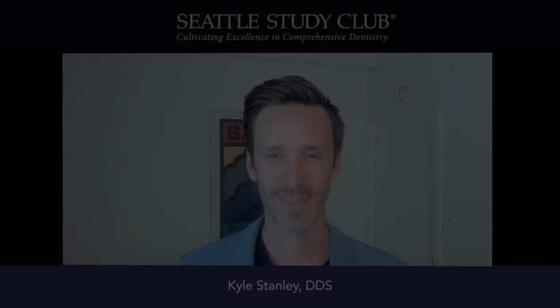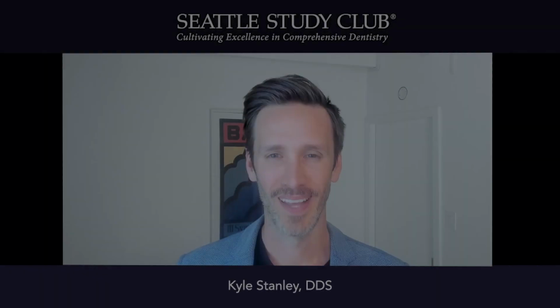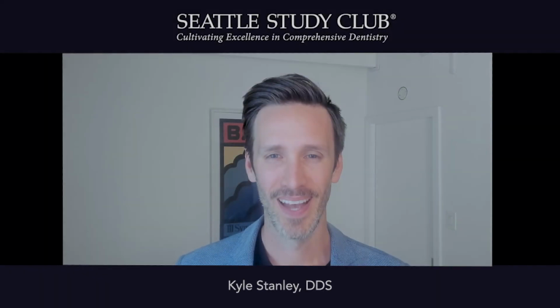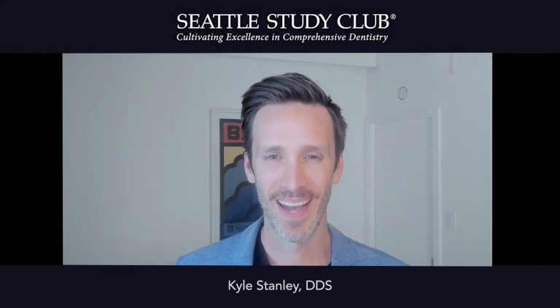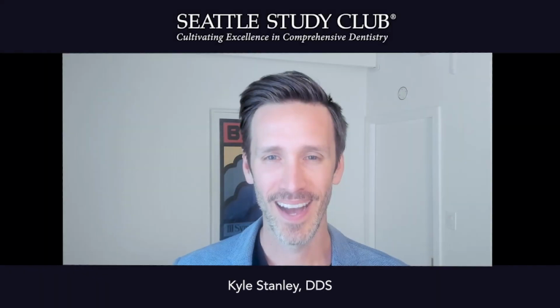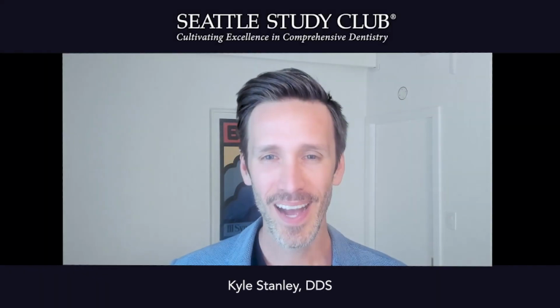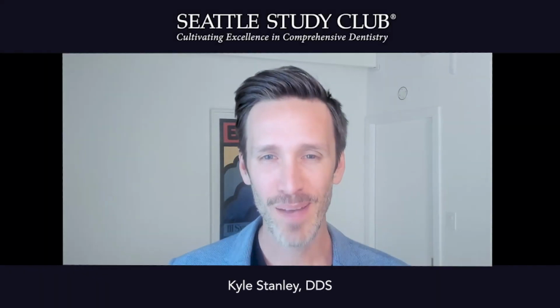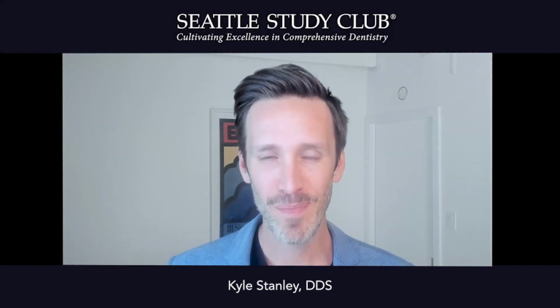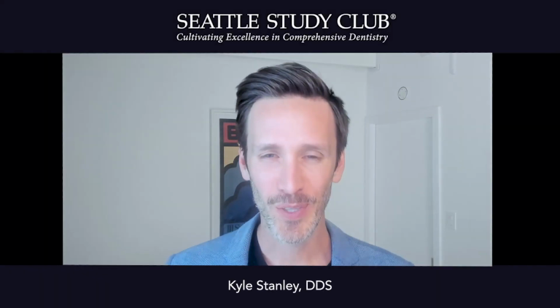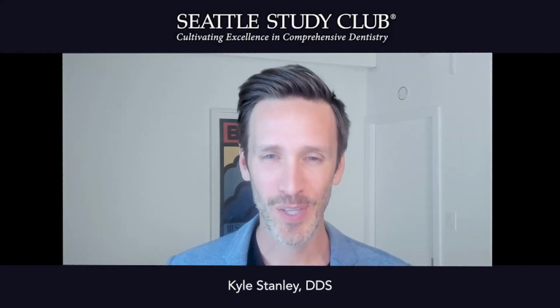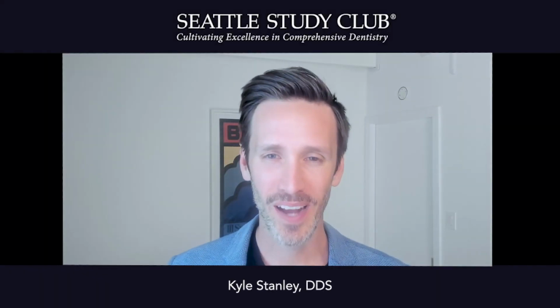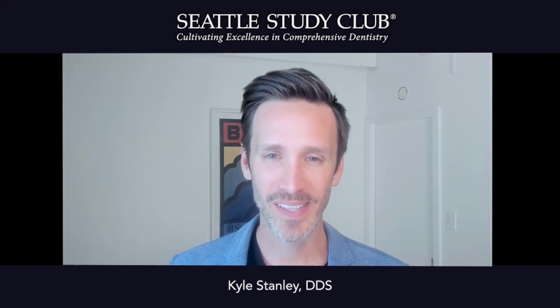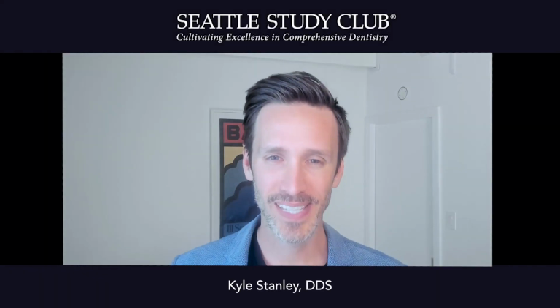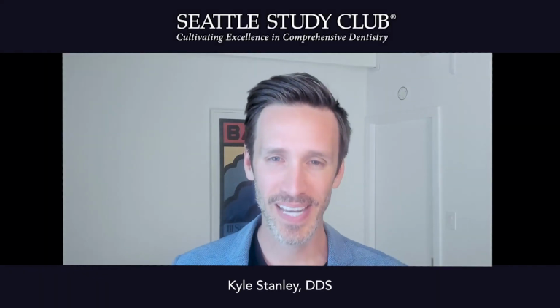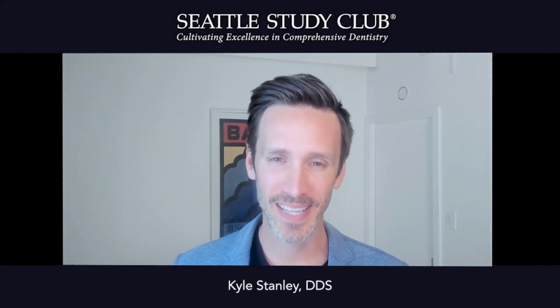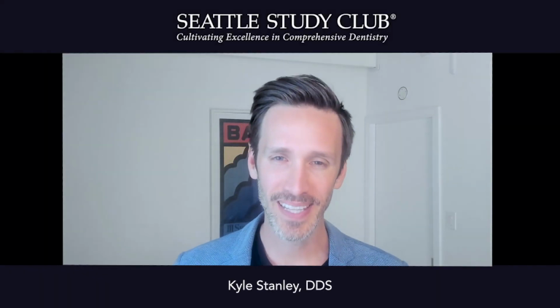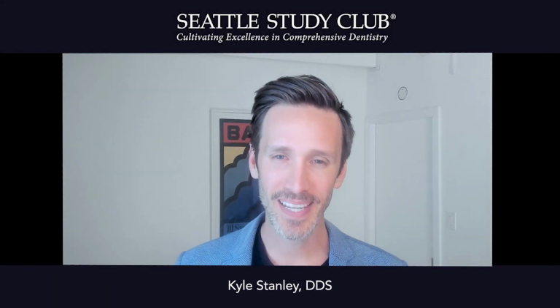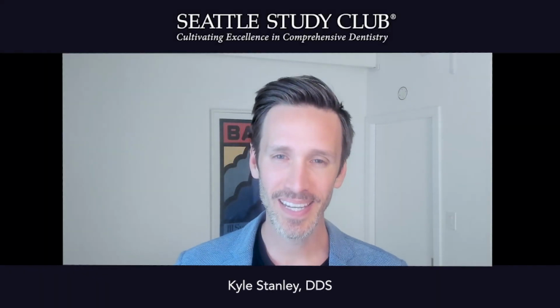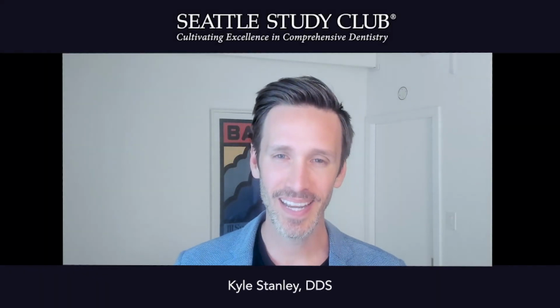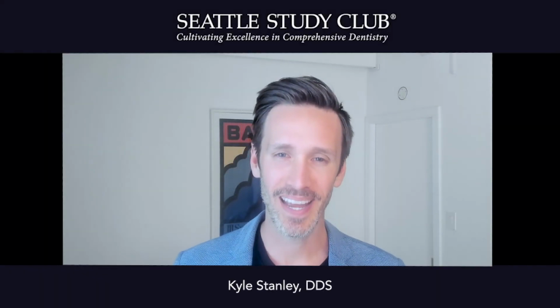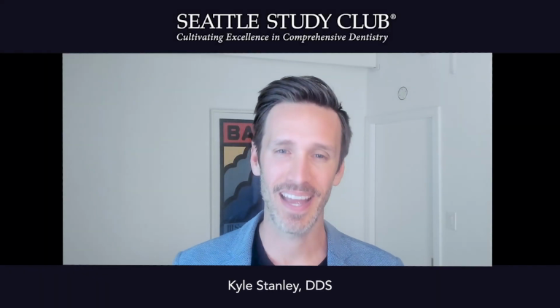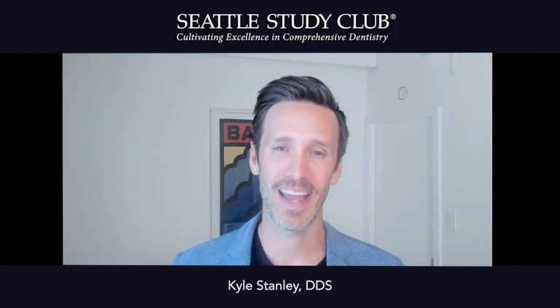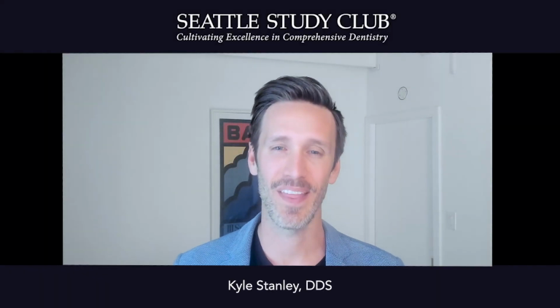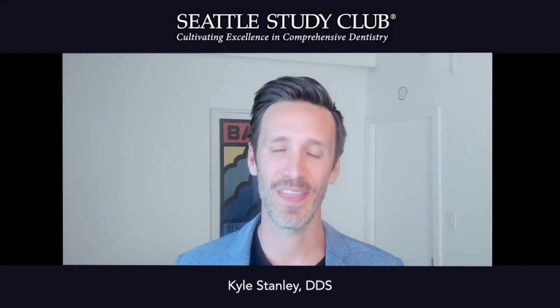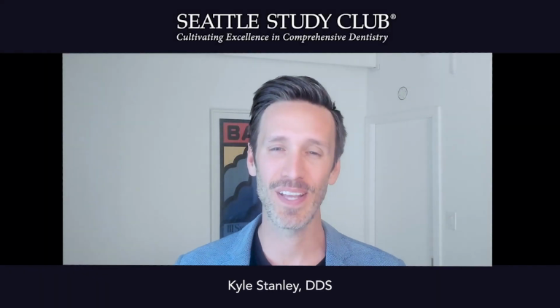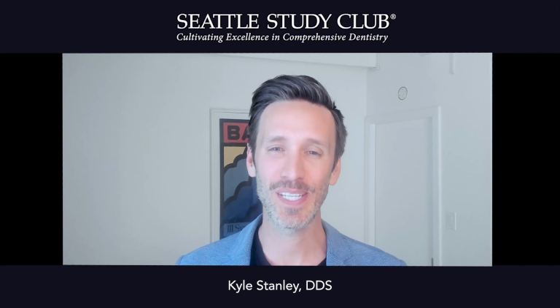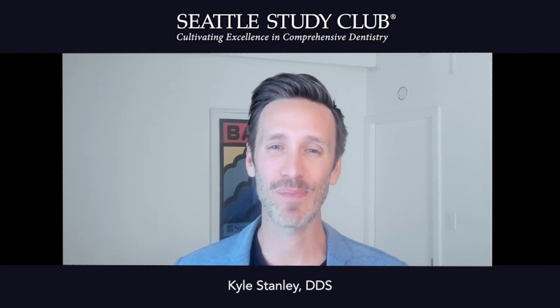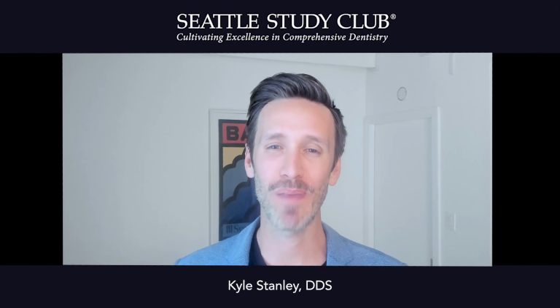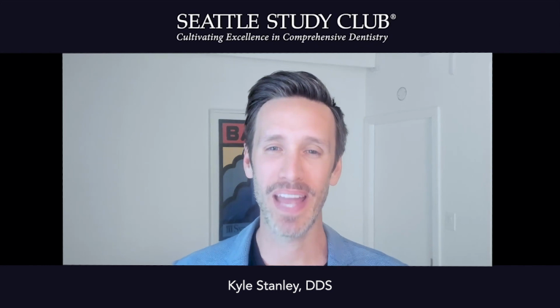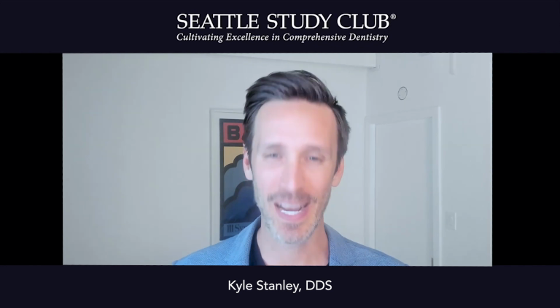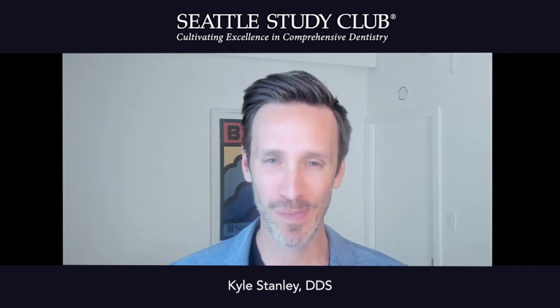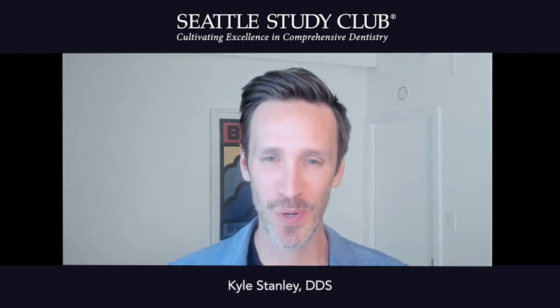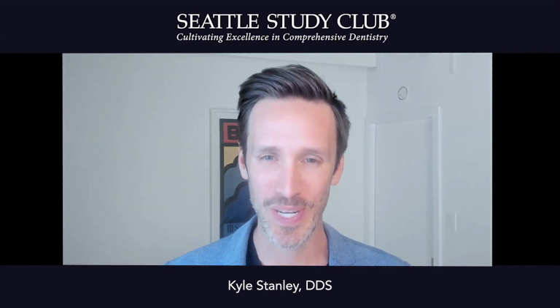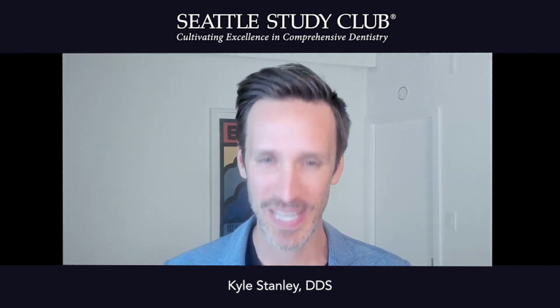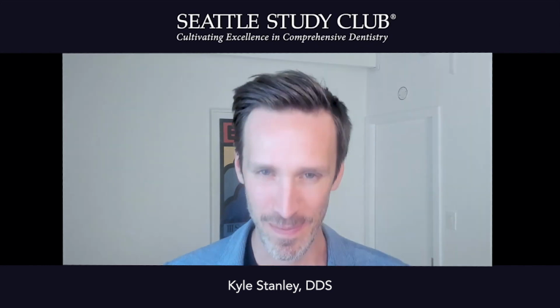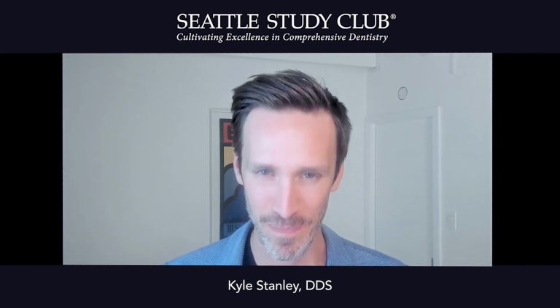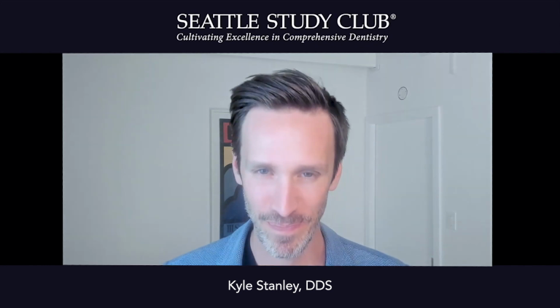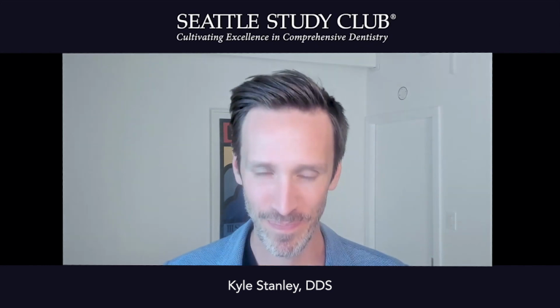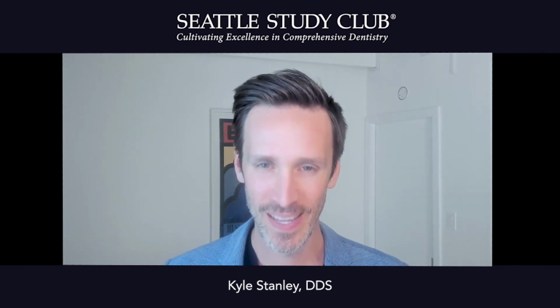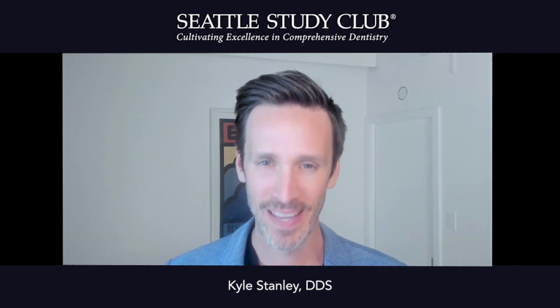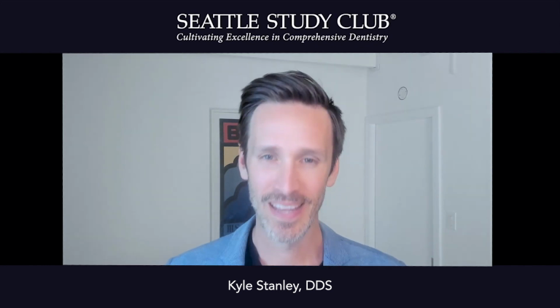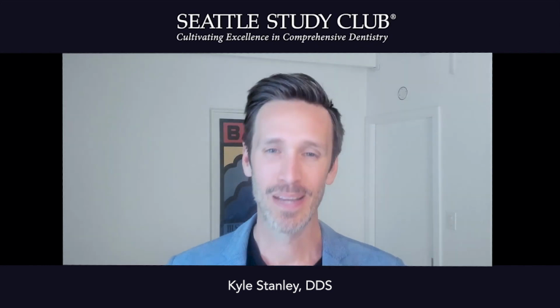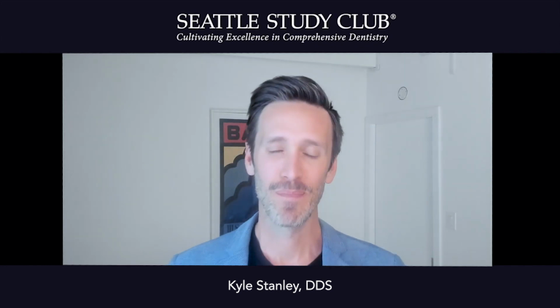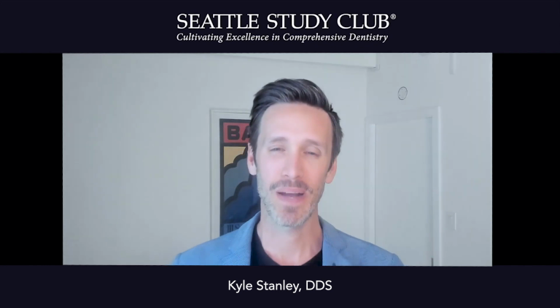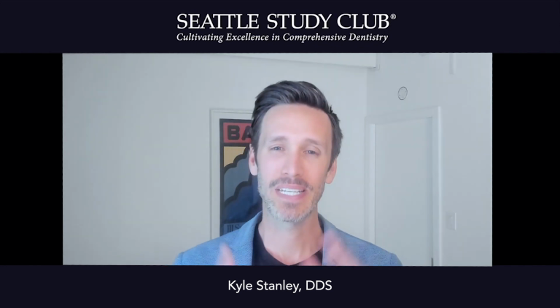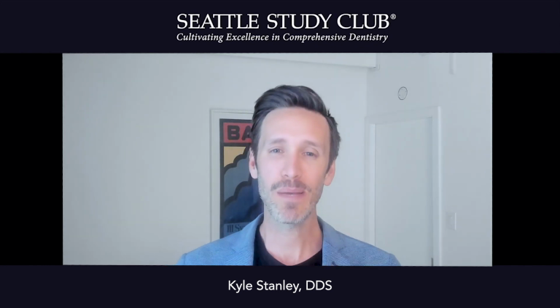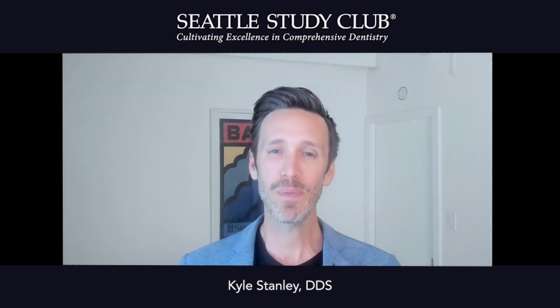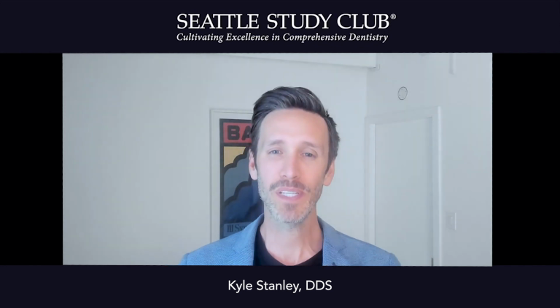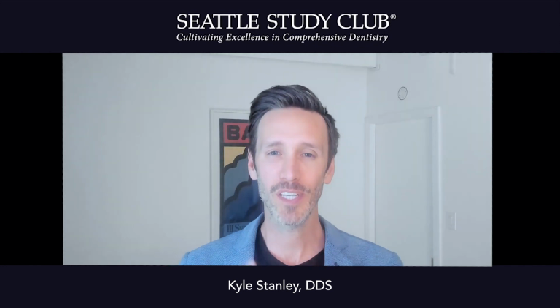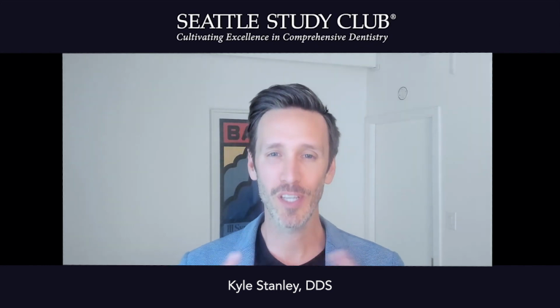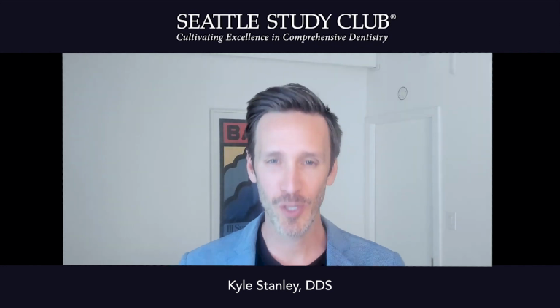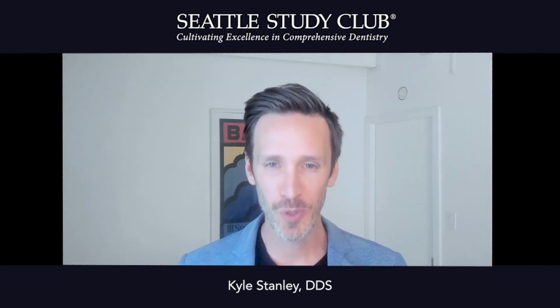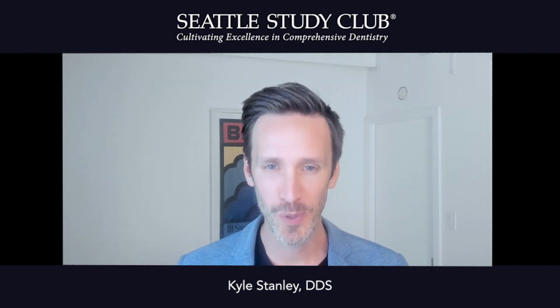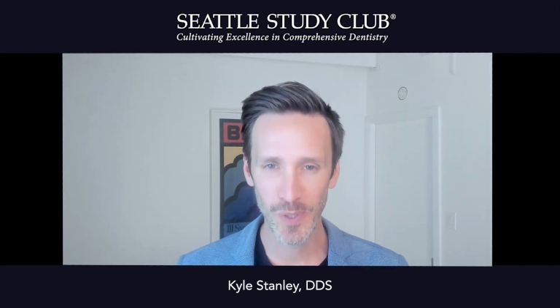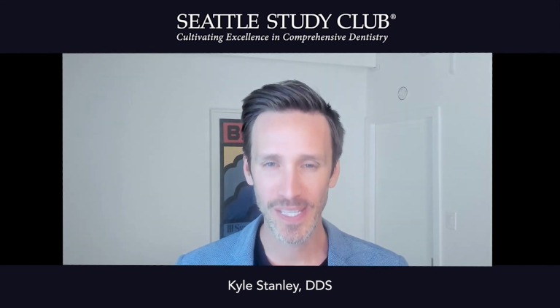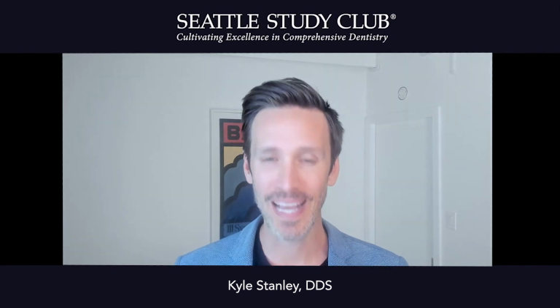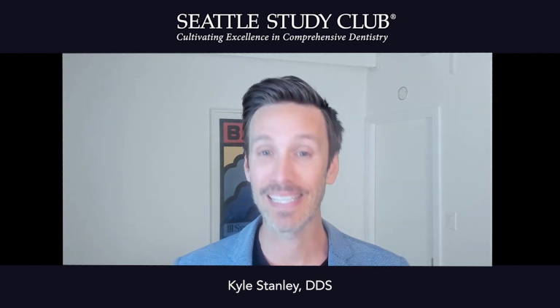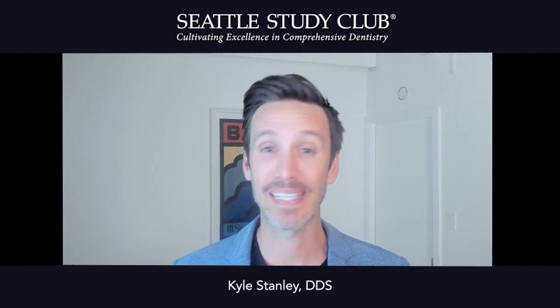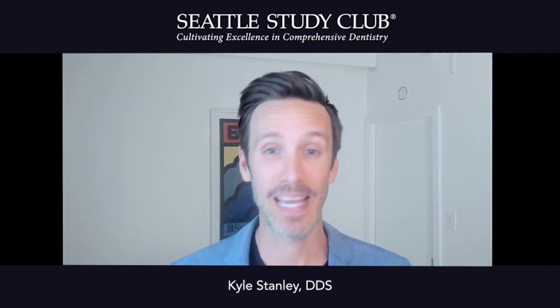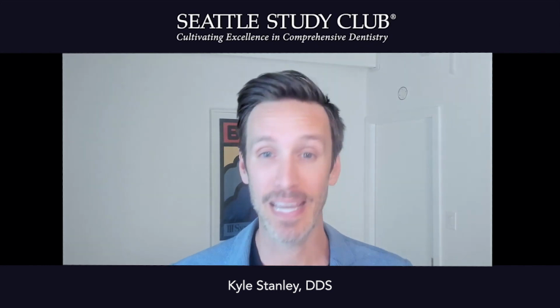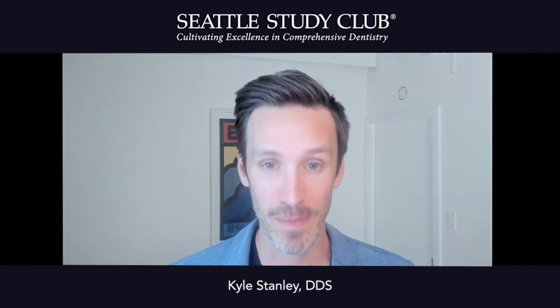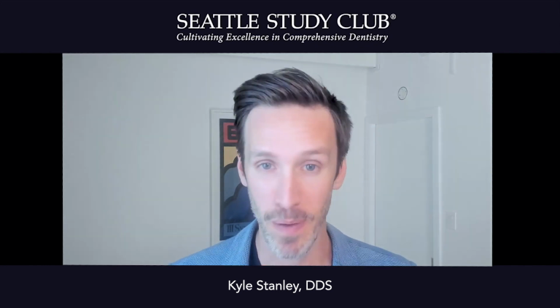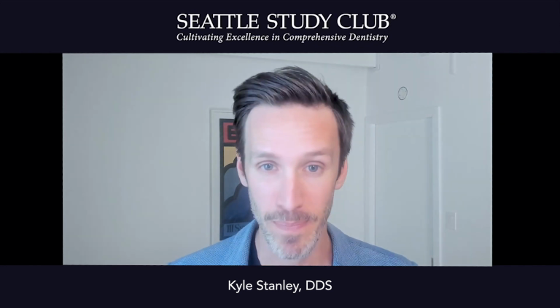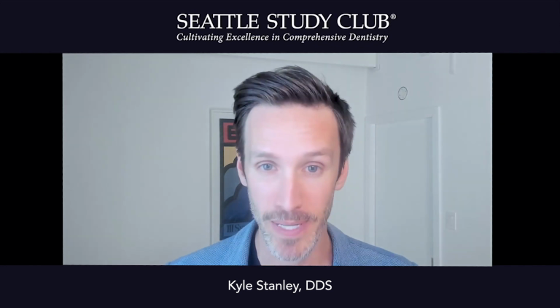Hi, I'm Dr. Kyle Stanley, and this is my expert tip. My tip is to use a stay-in abutment.